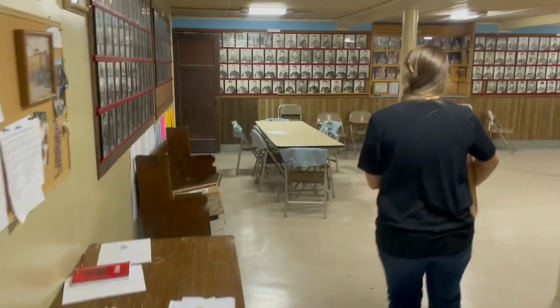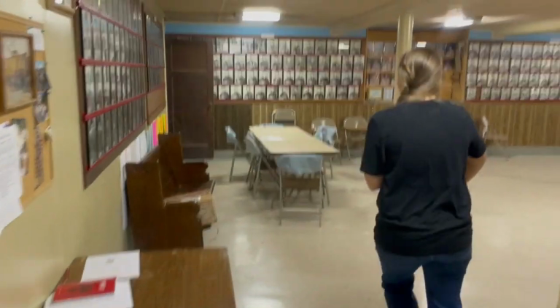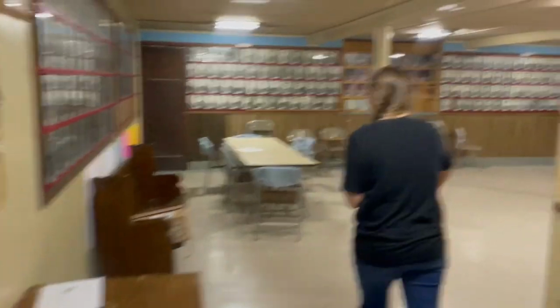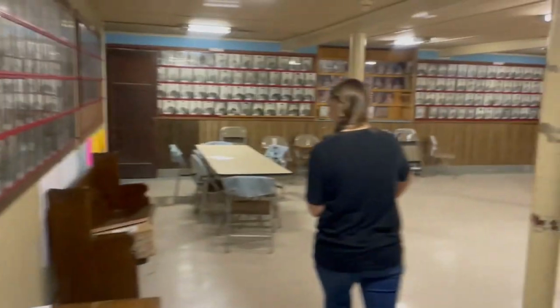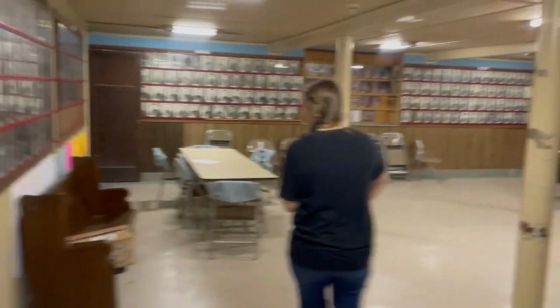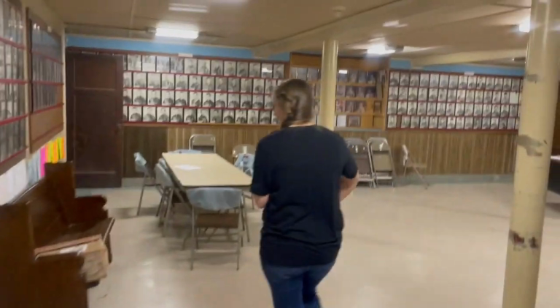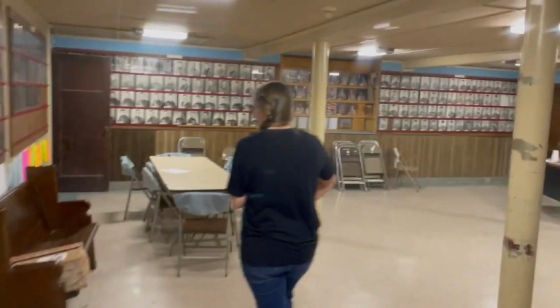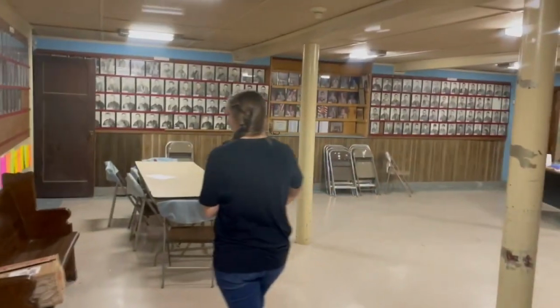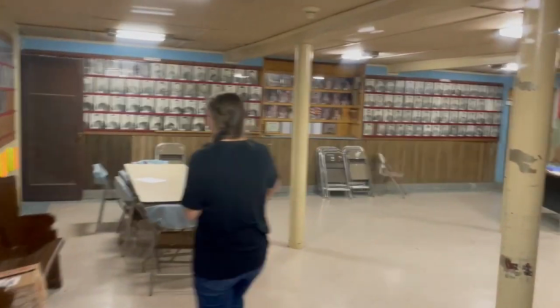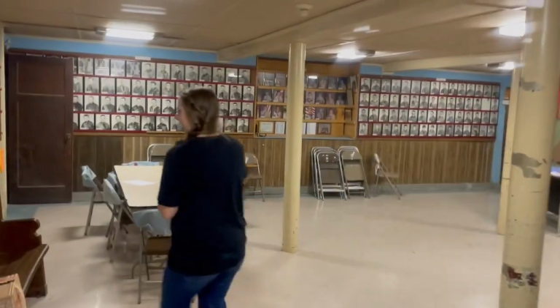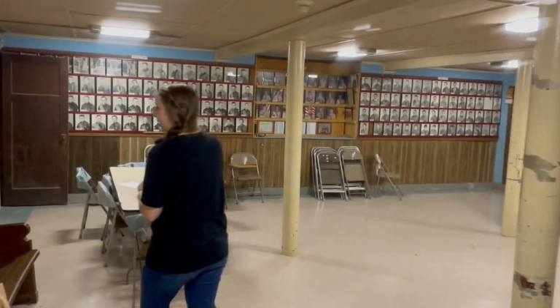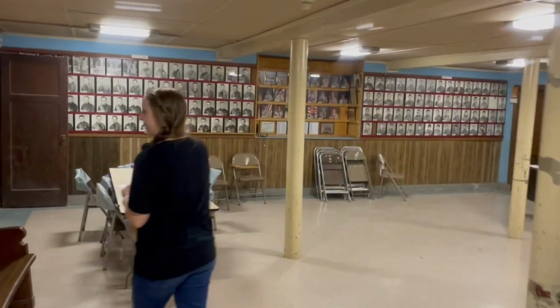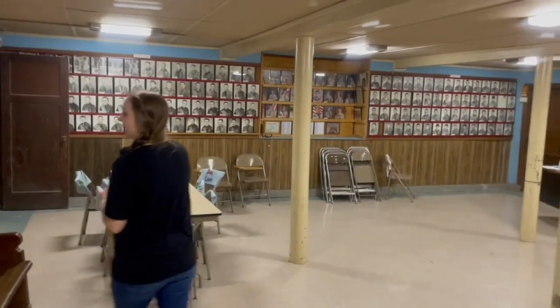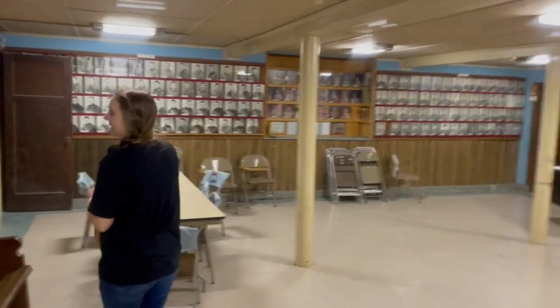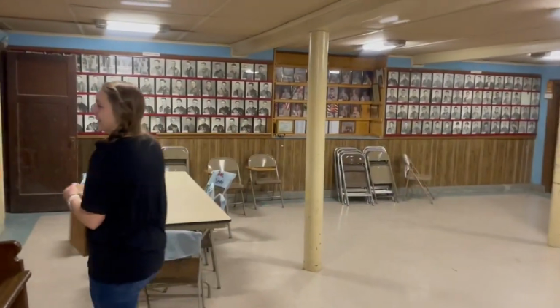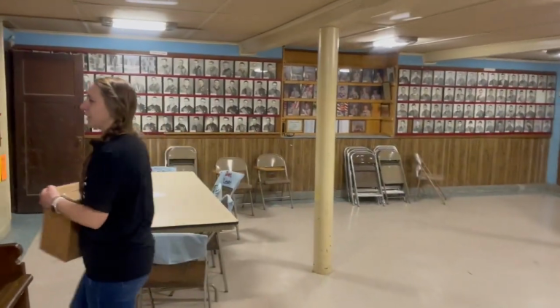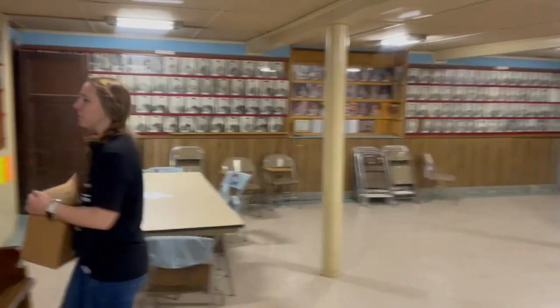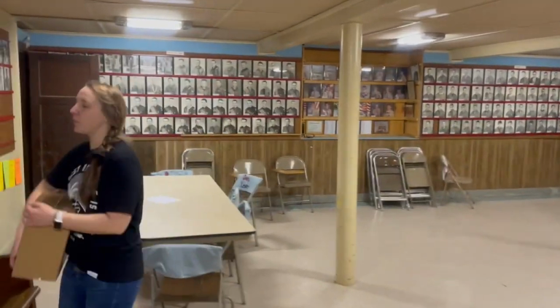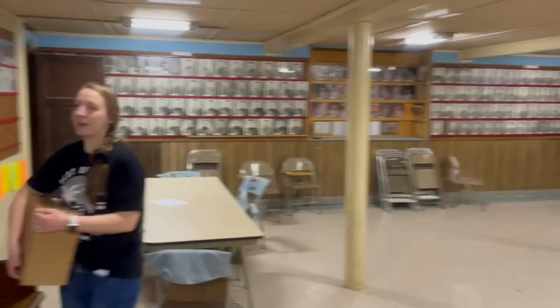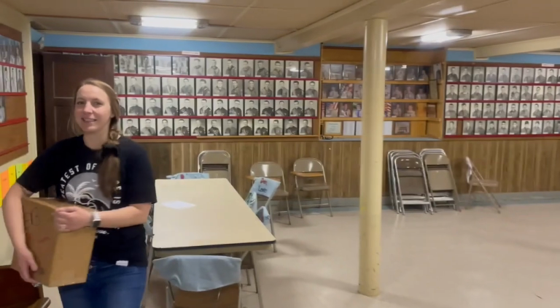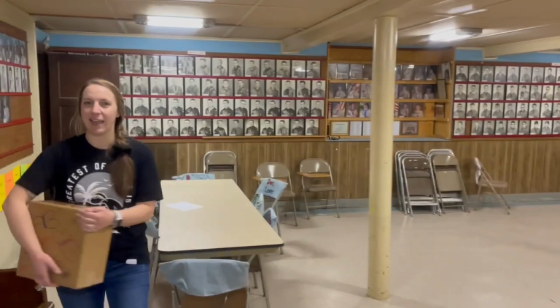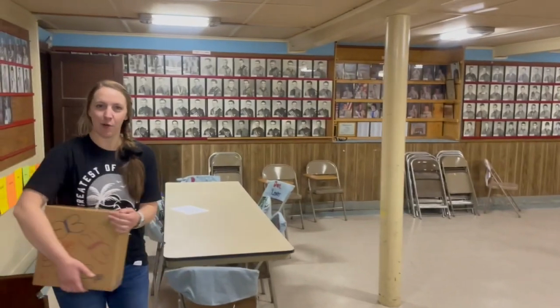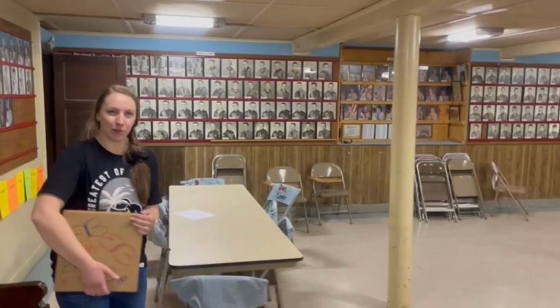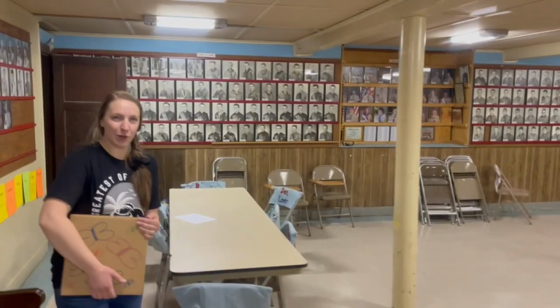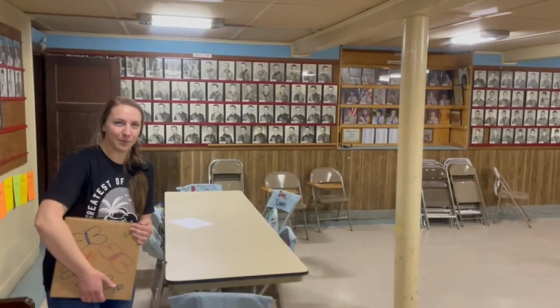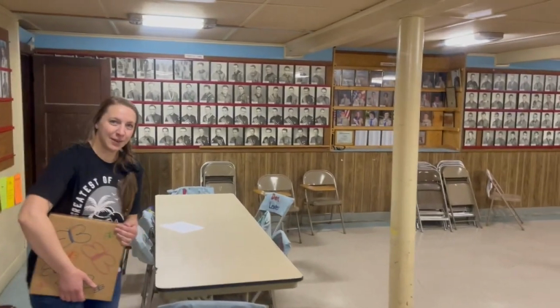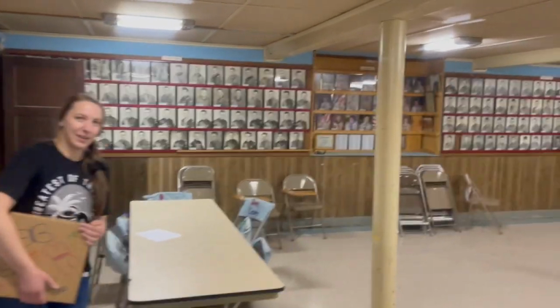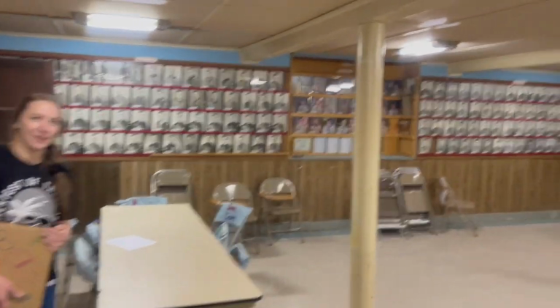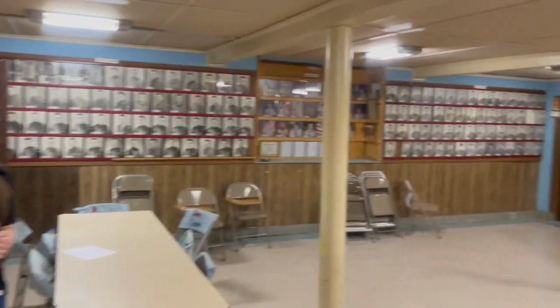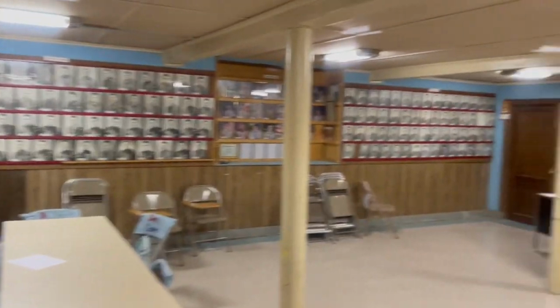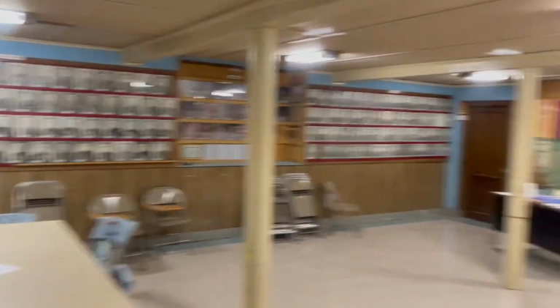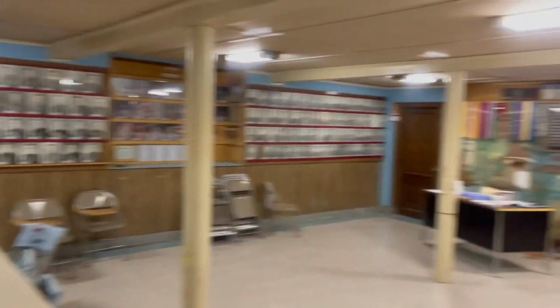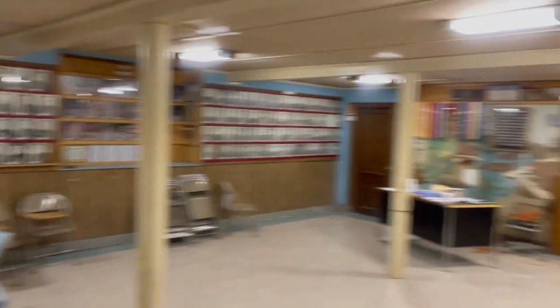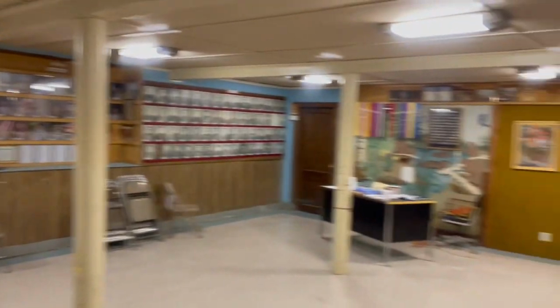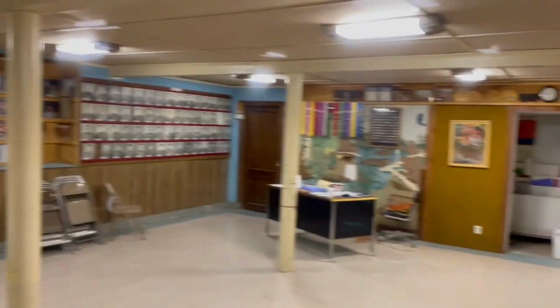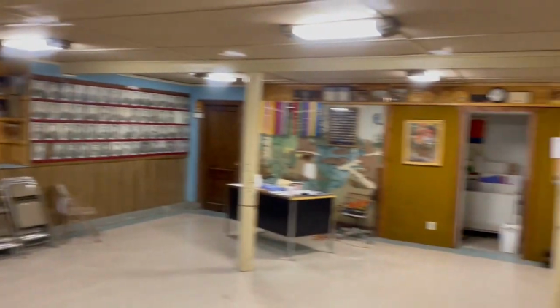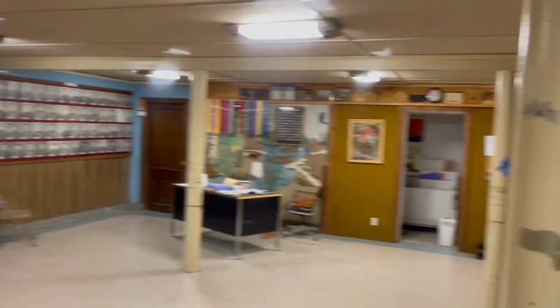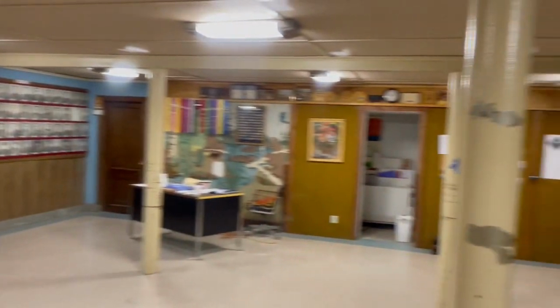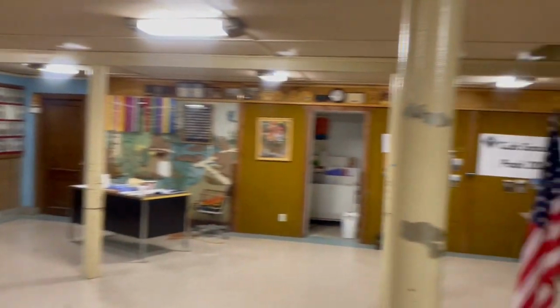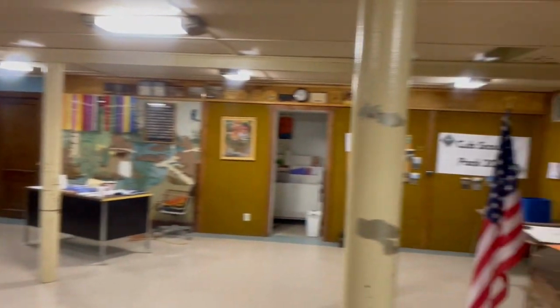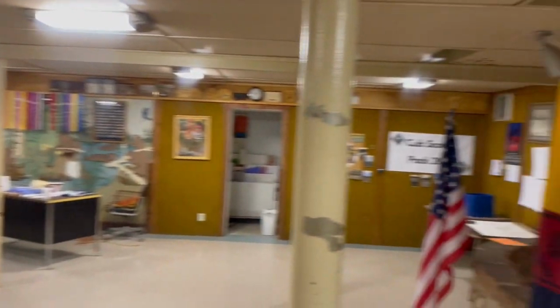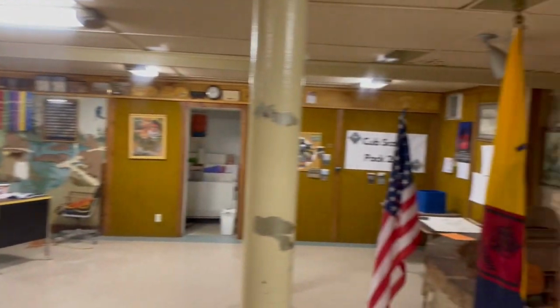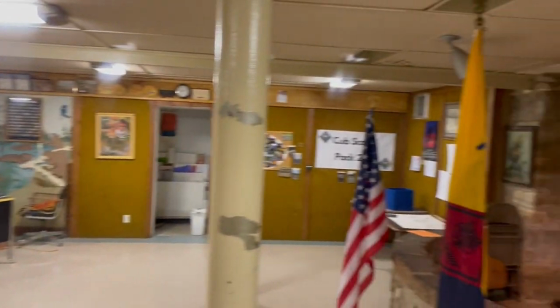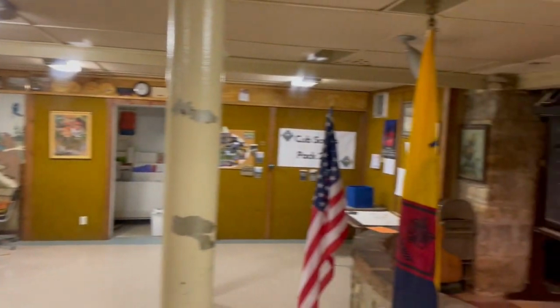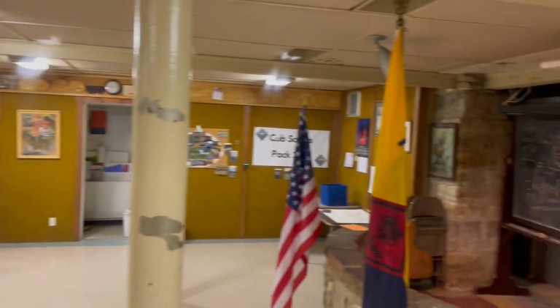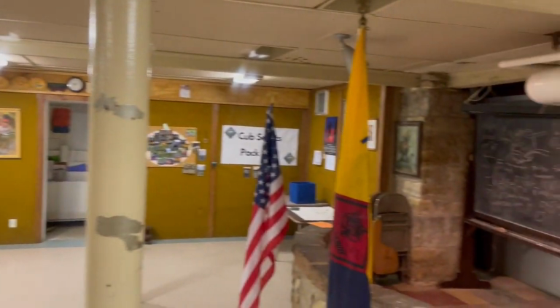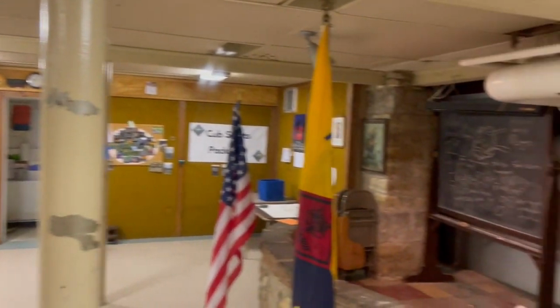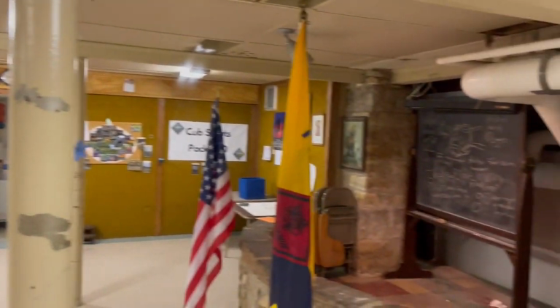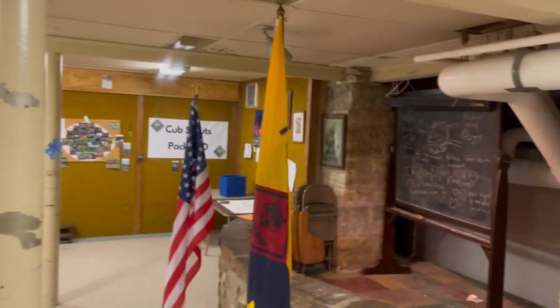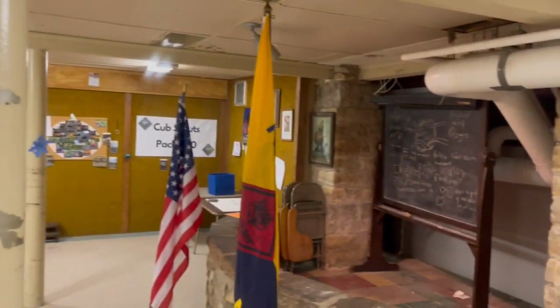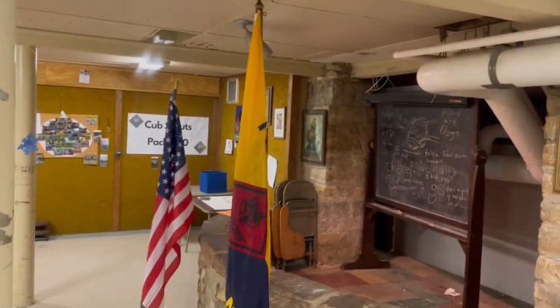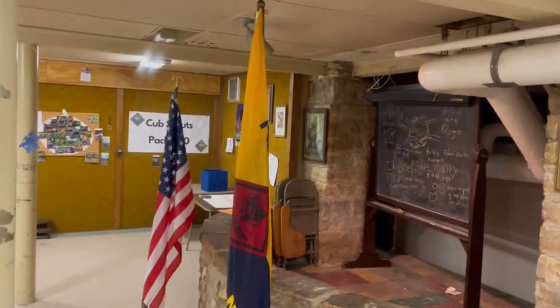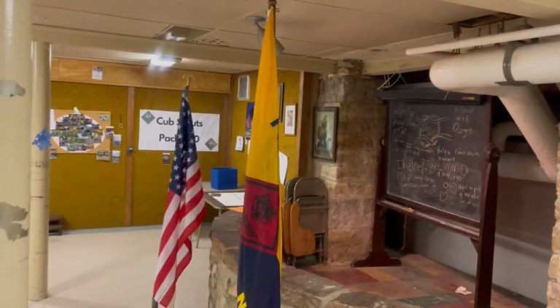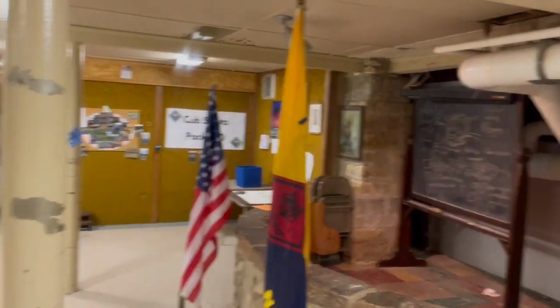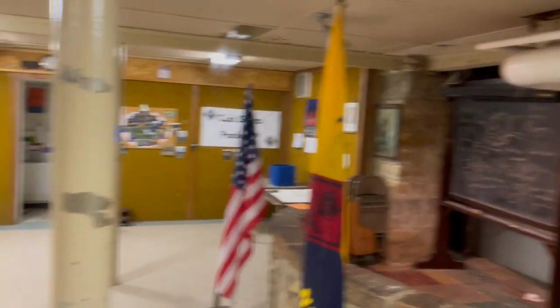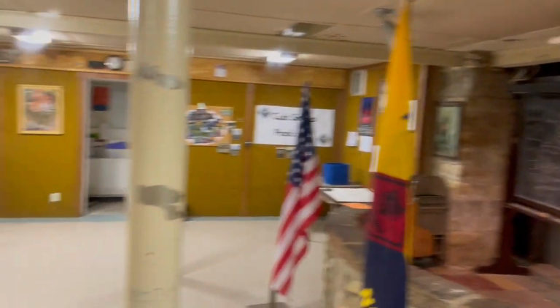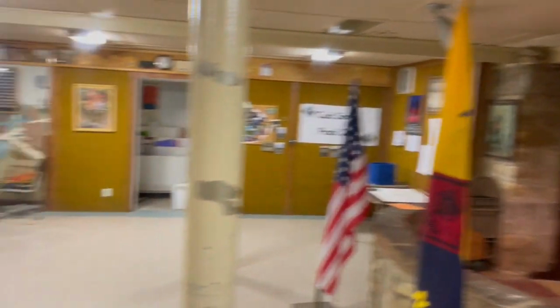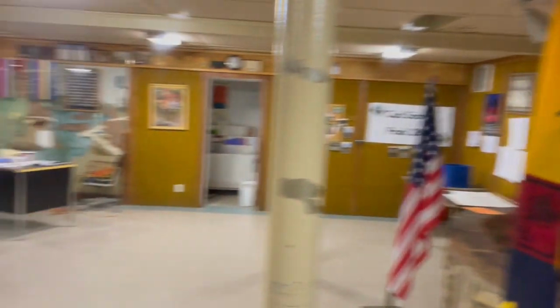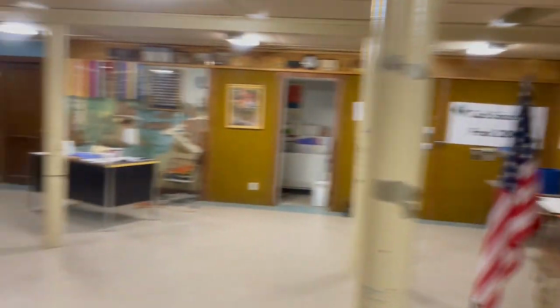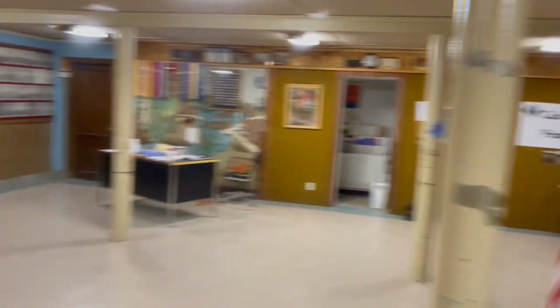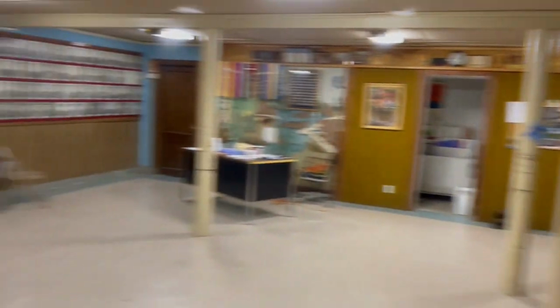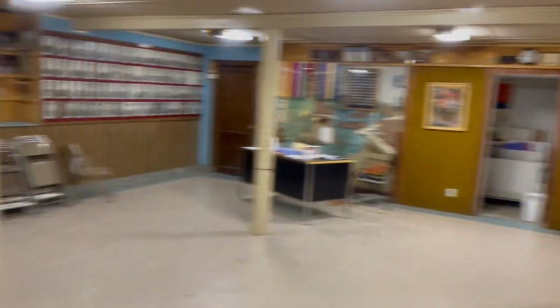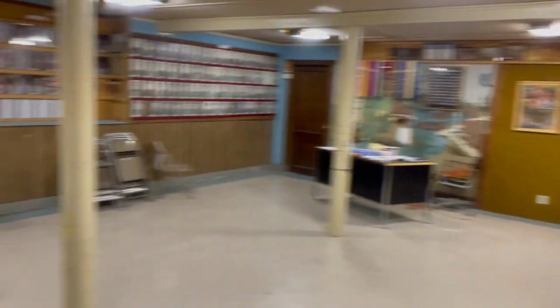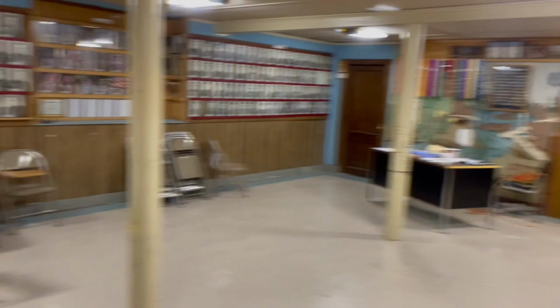What's this room, Rose? This is the Boy Scout room. Wow, that's kind of cool. It is kind of cool.